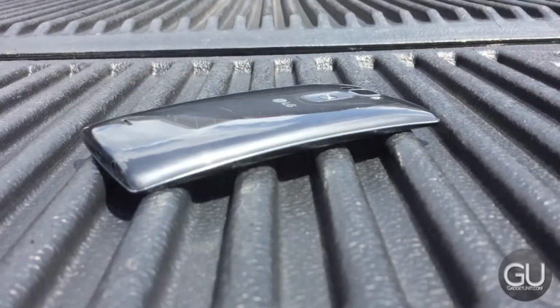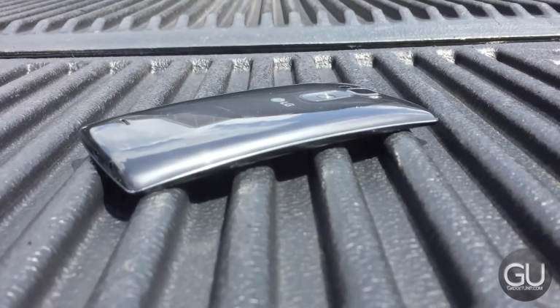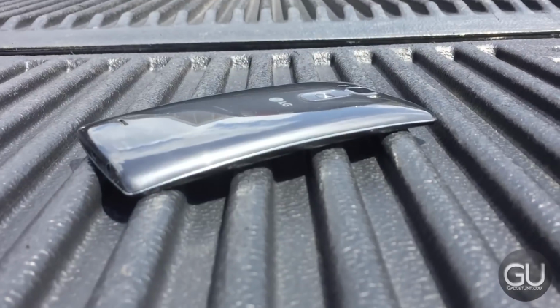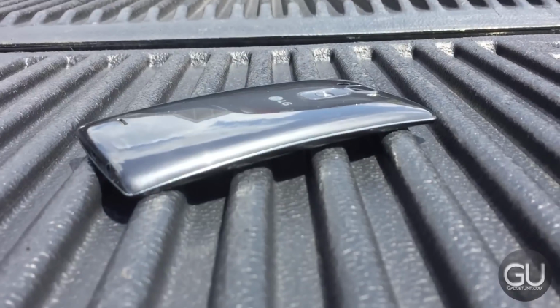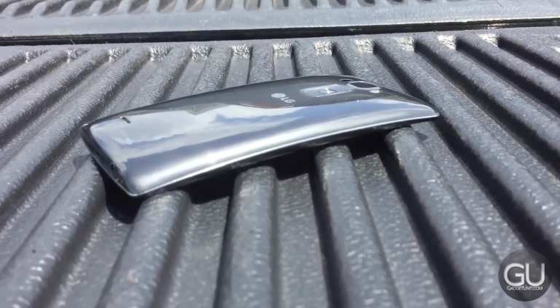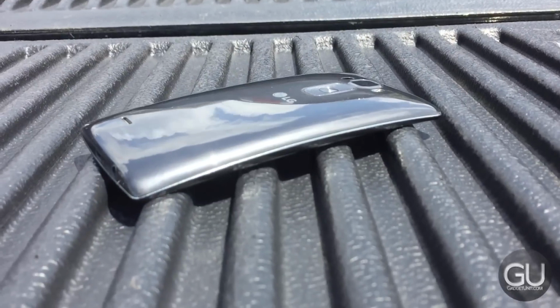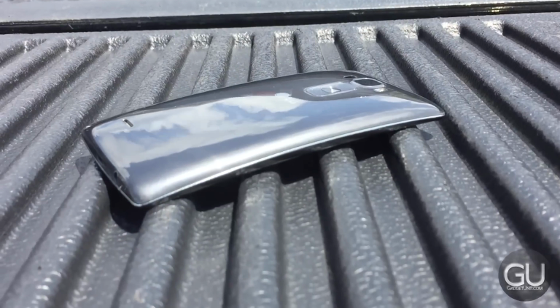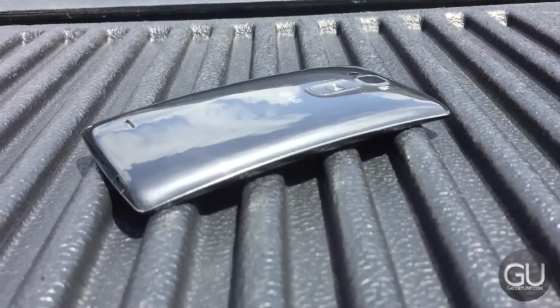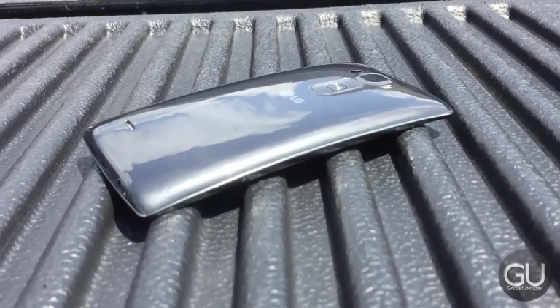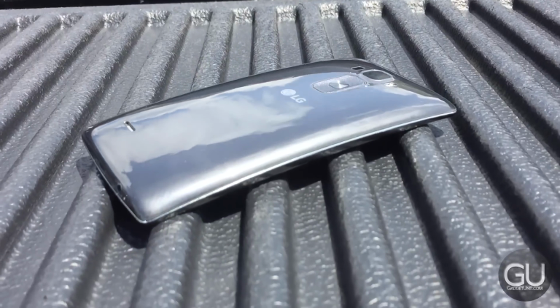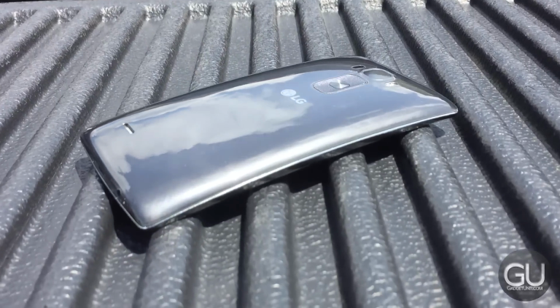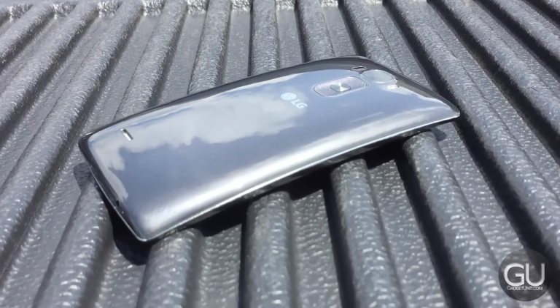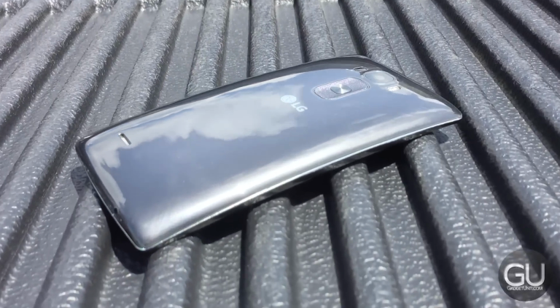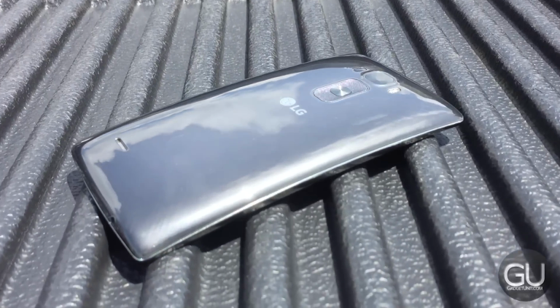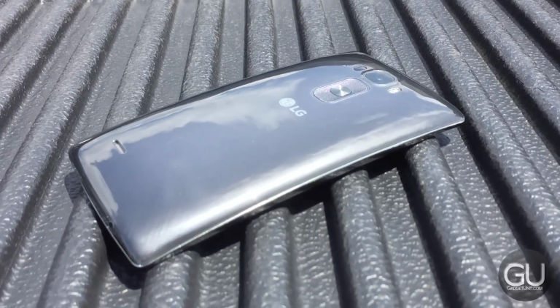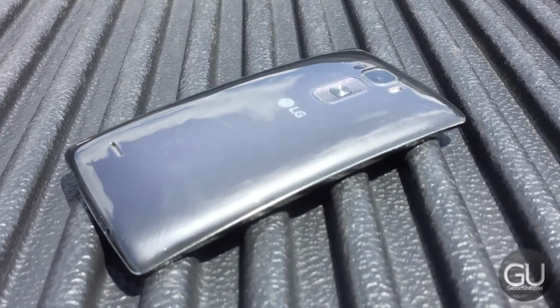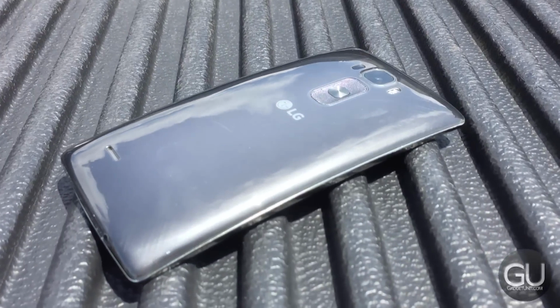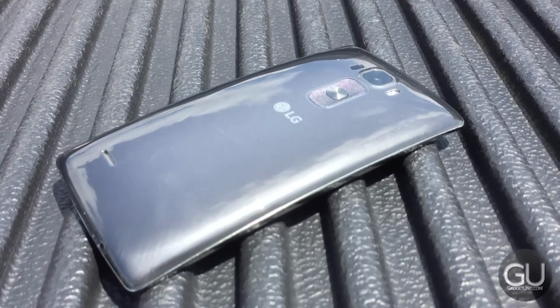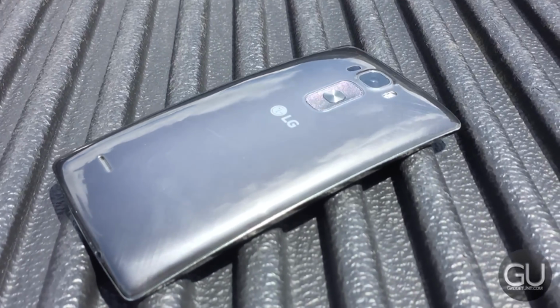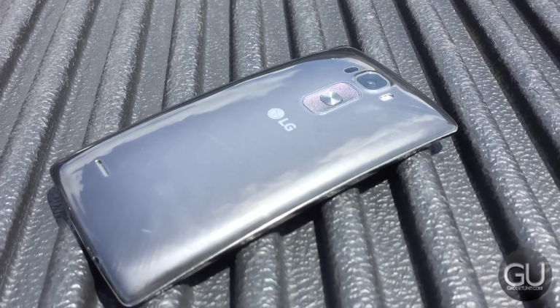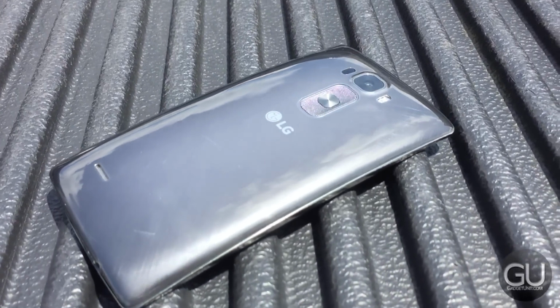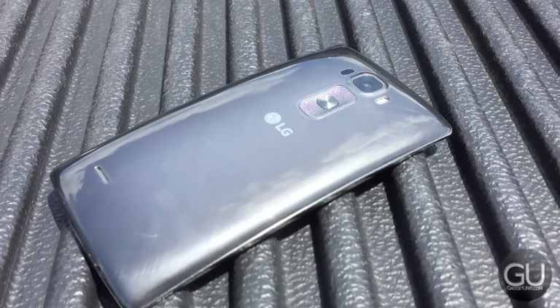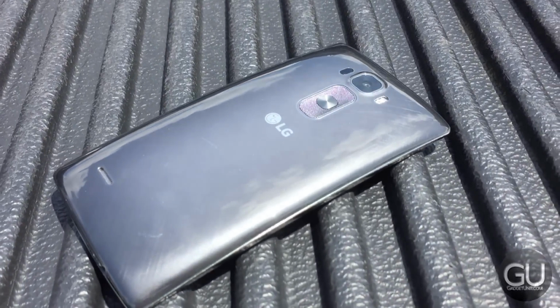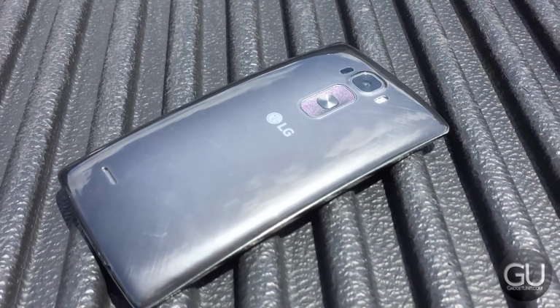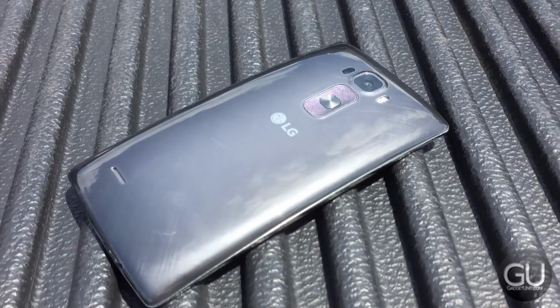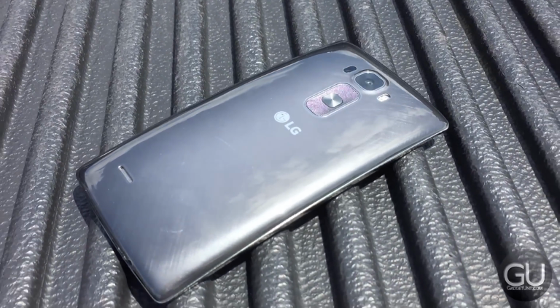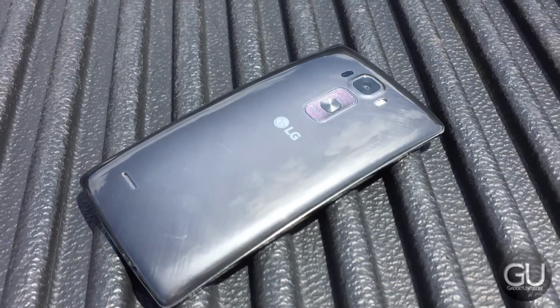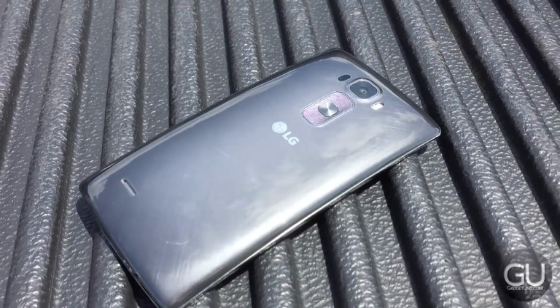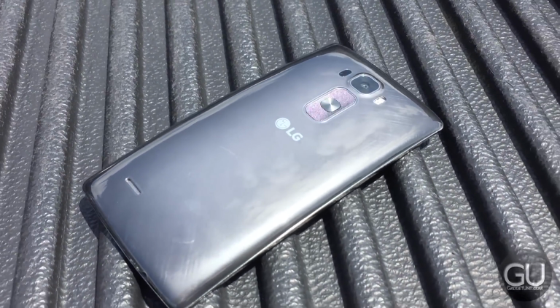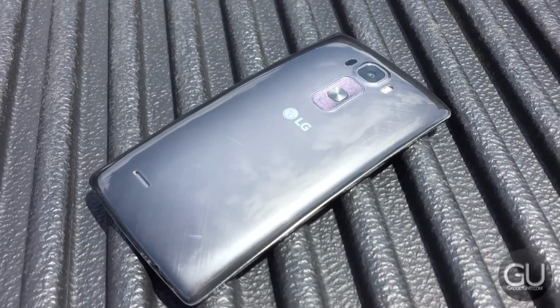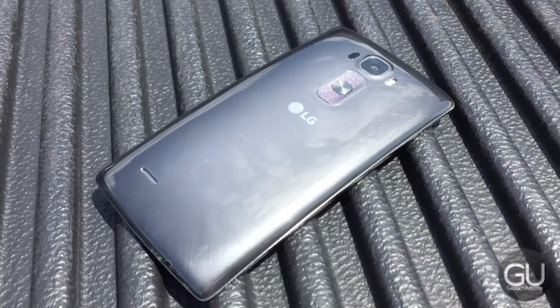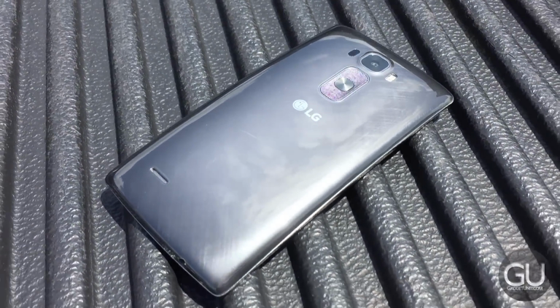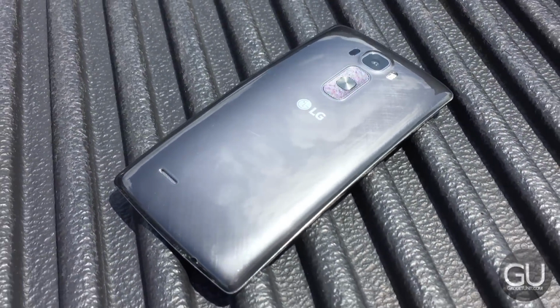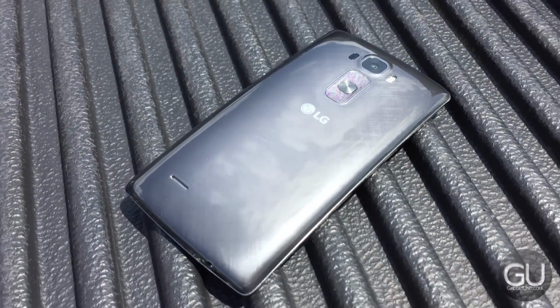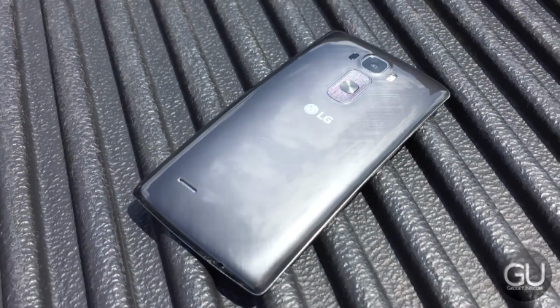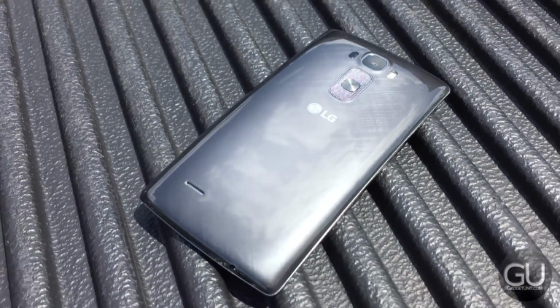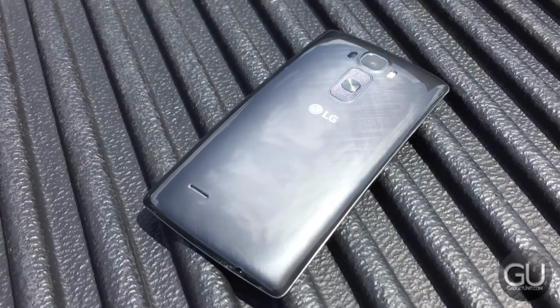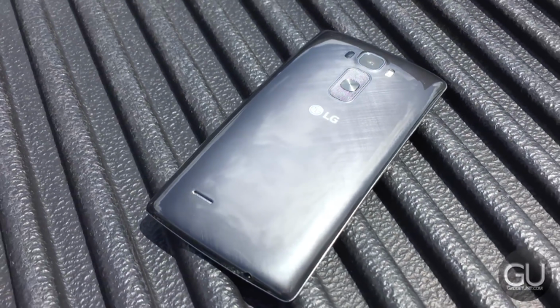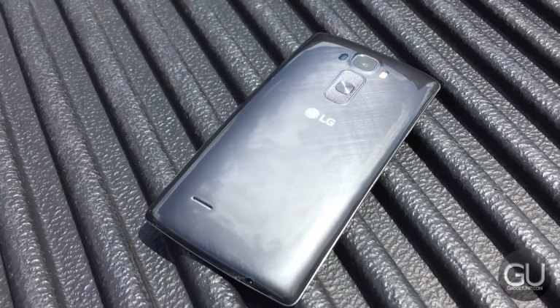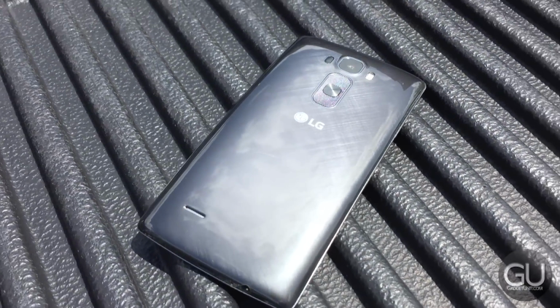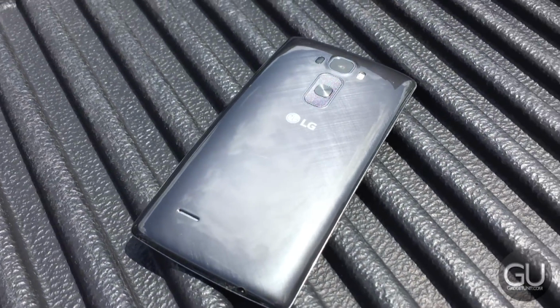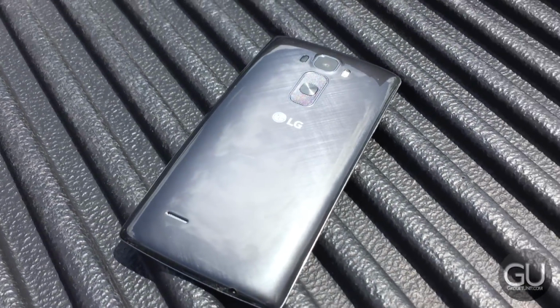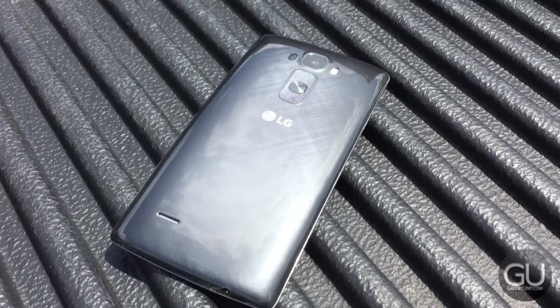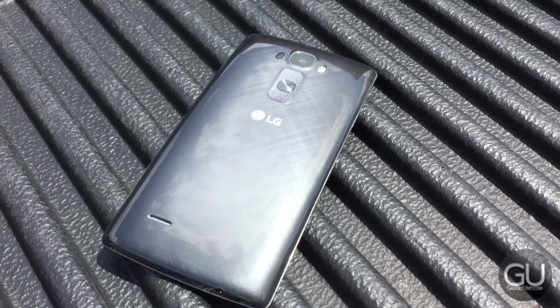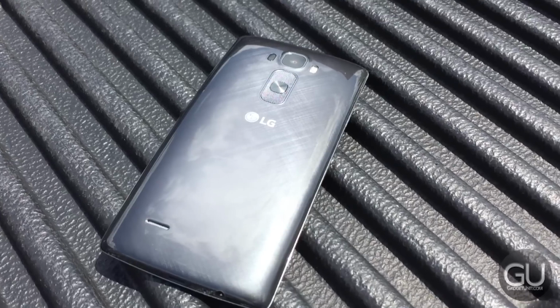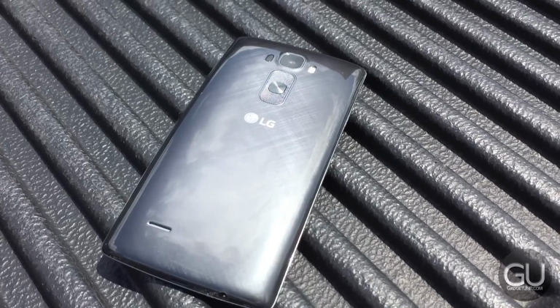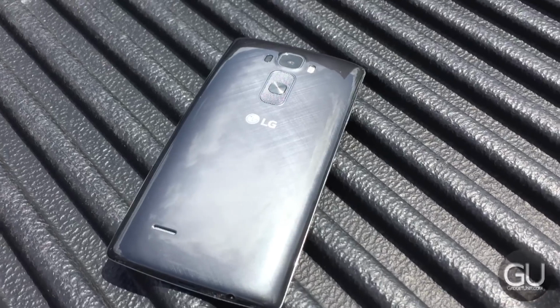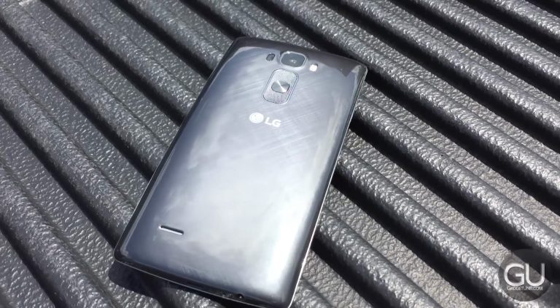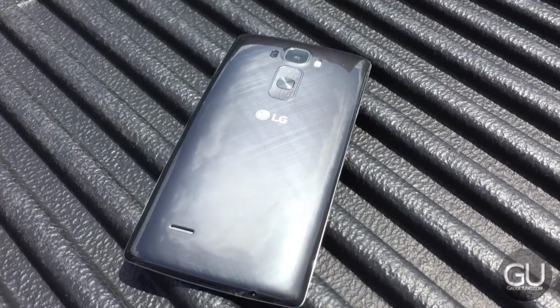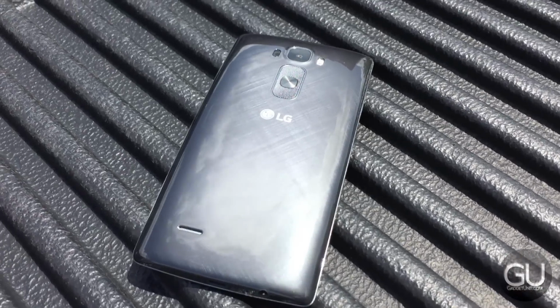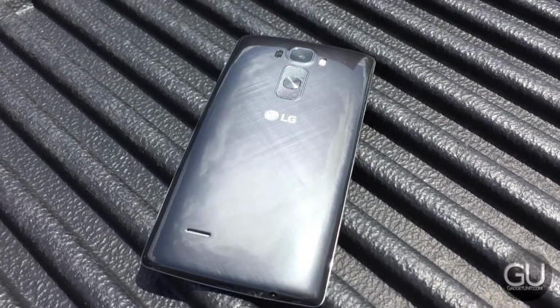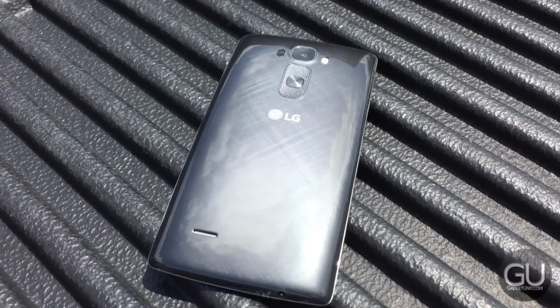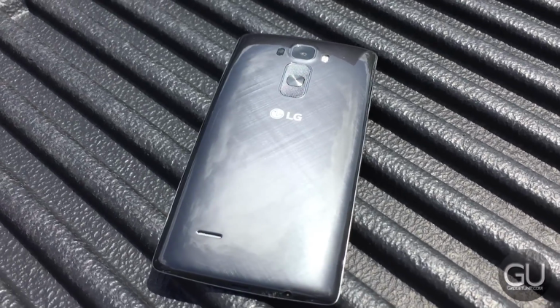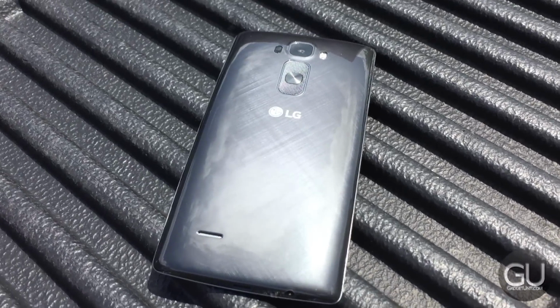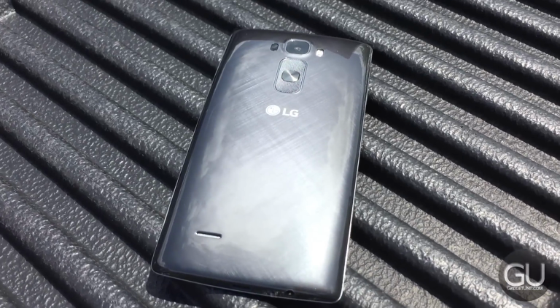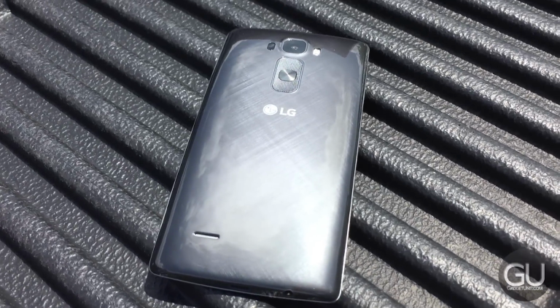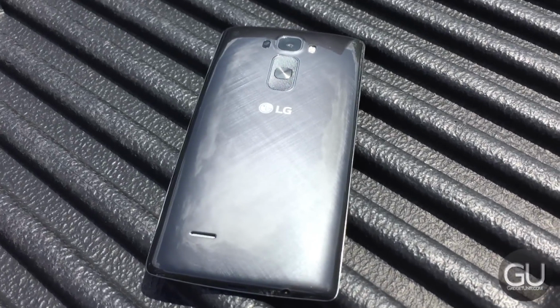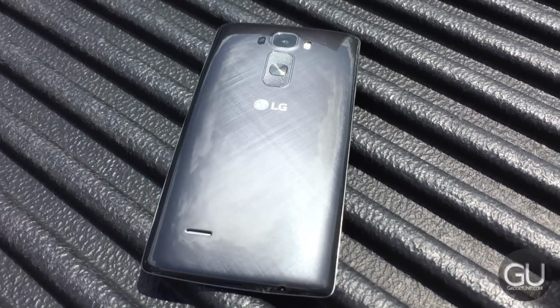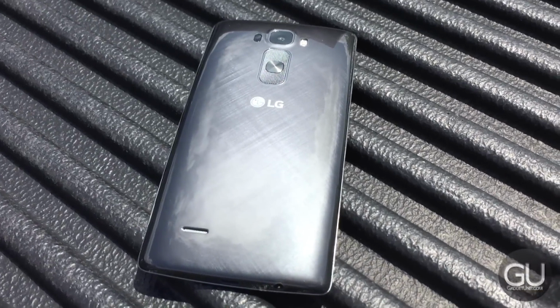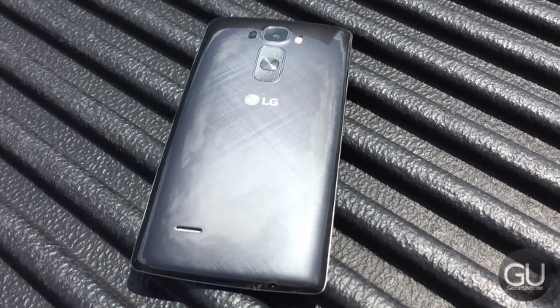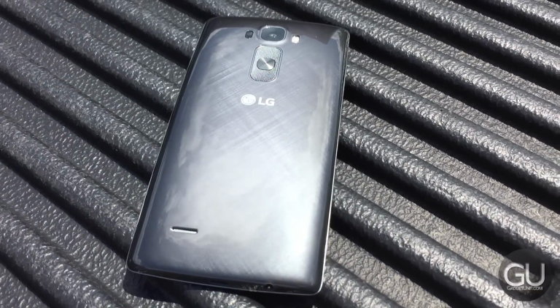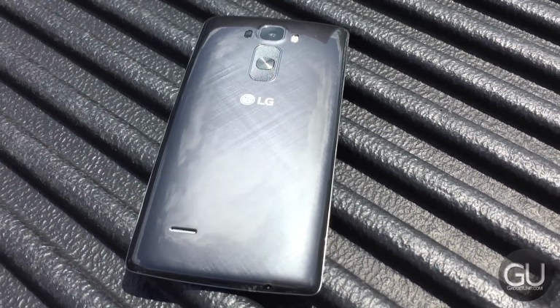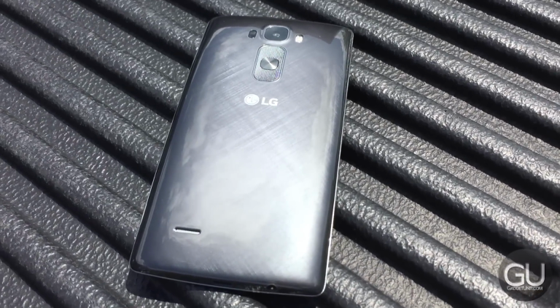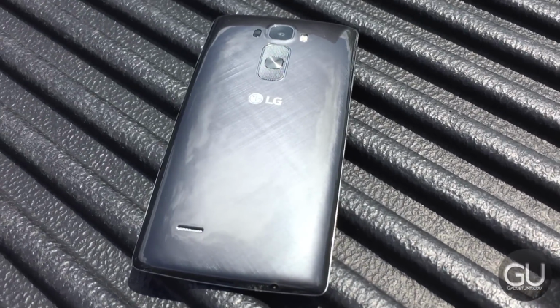The full specs are available in the written review, linked down below in the video's description. To me, the G-Flex 2 is a very gorgeous device all around.